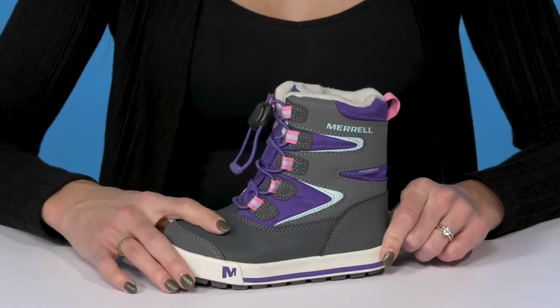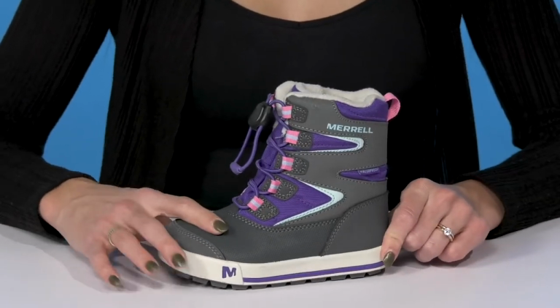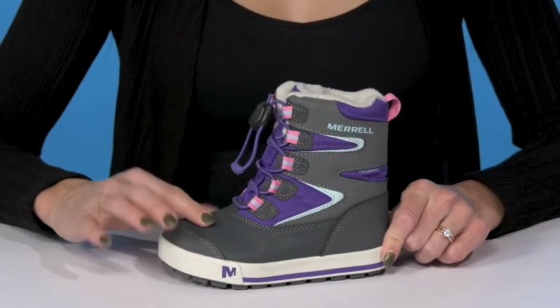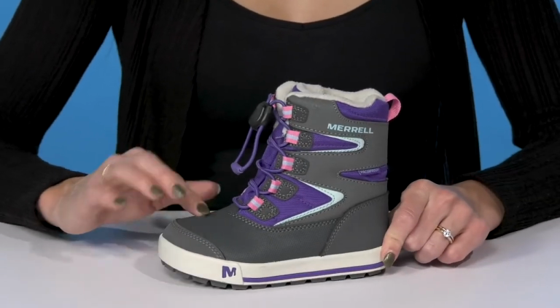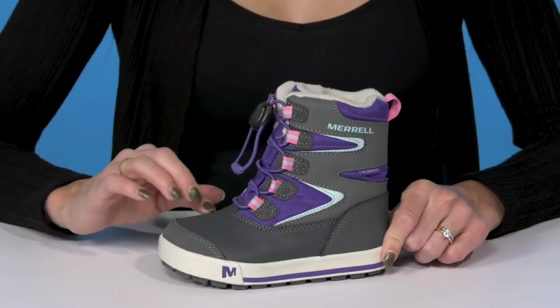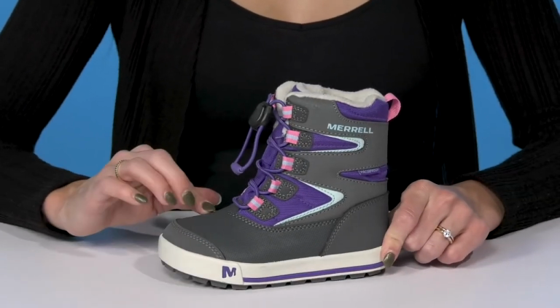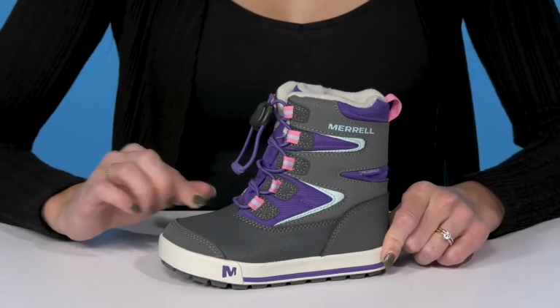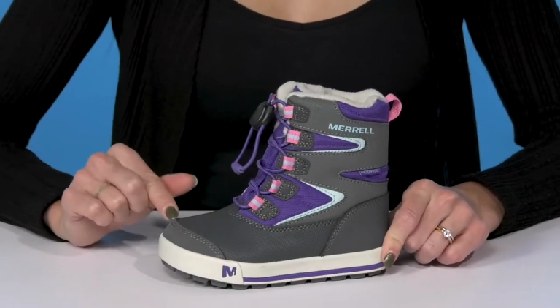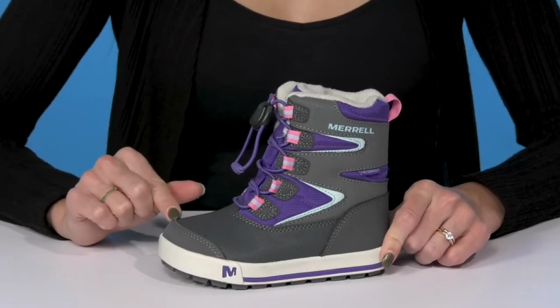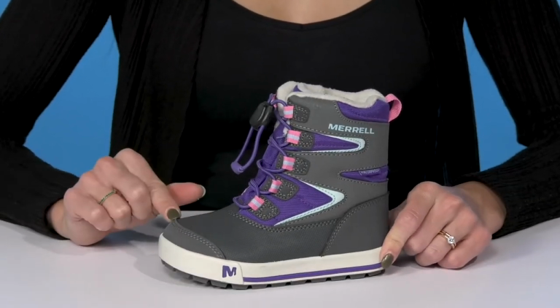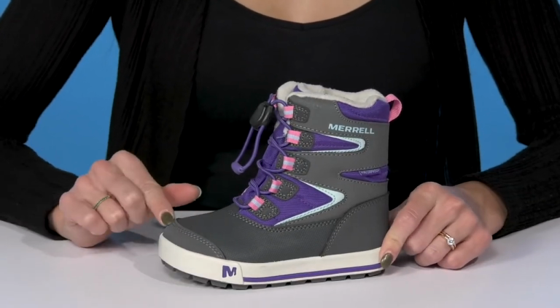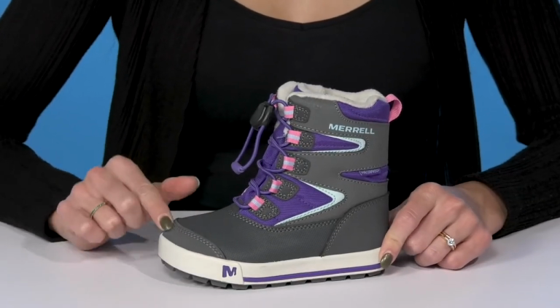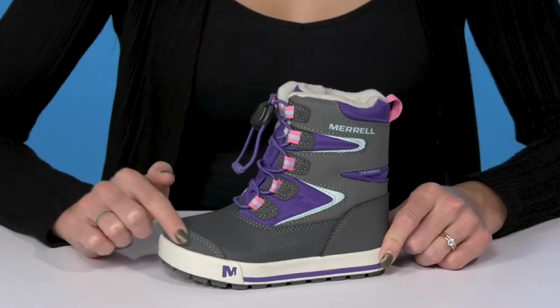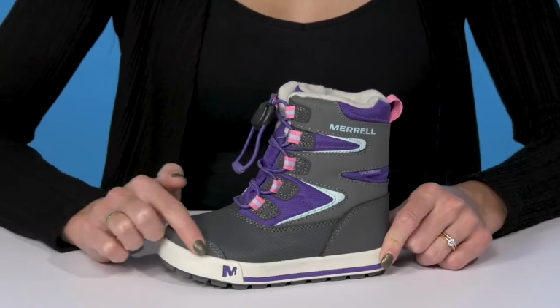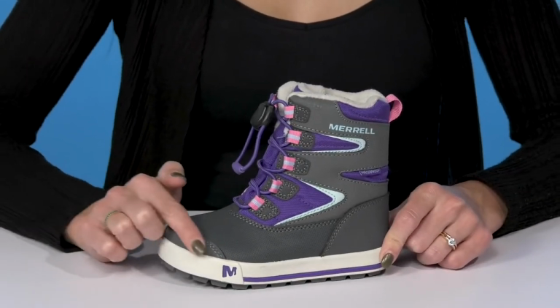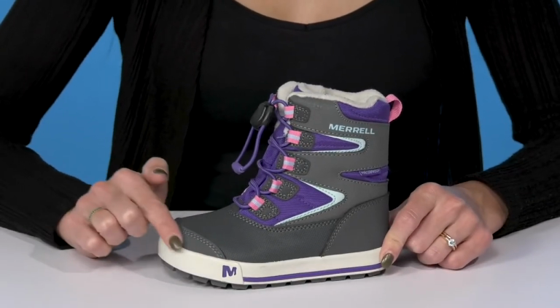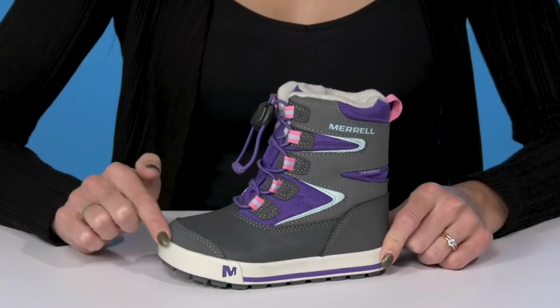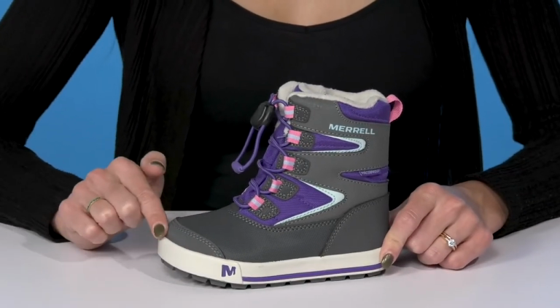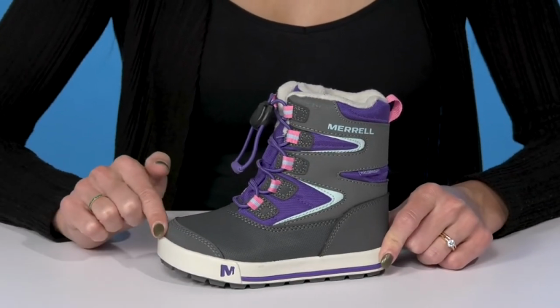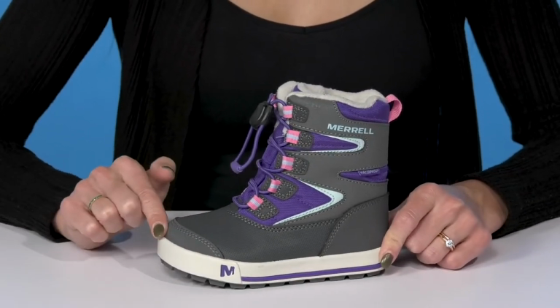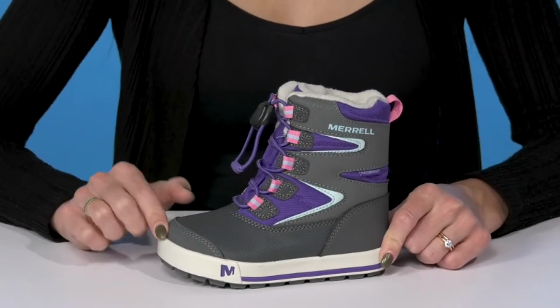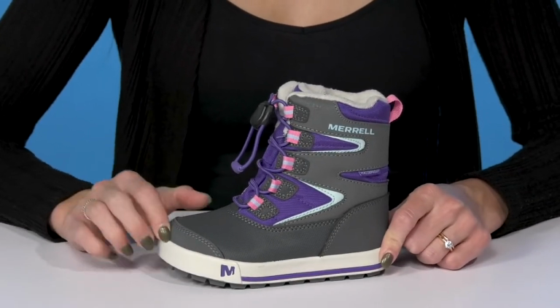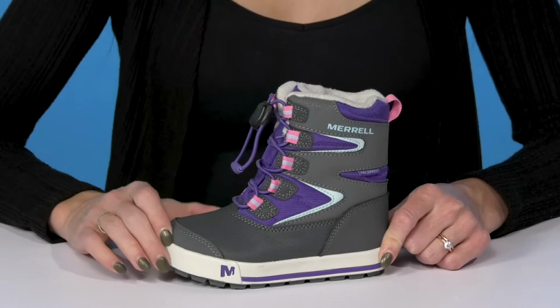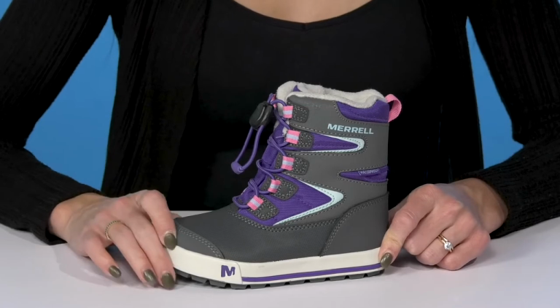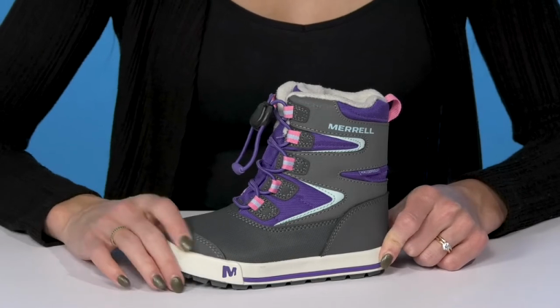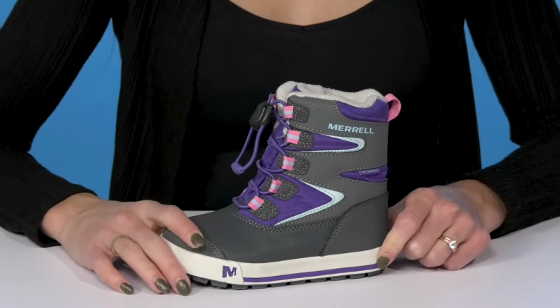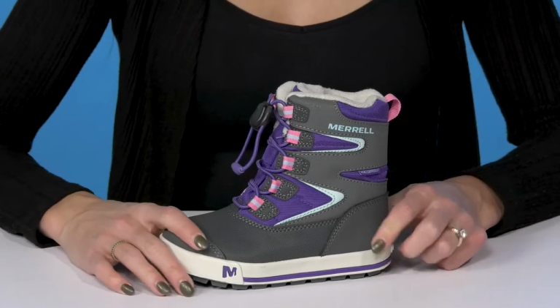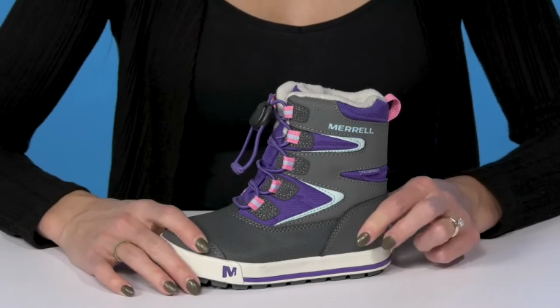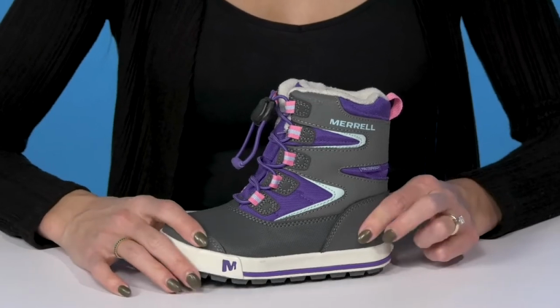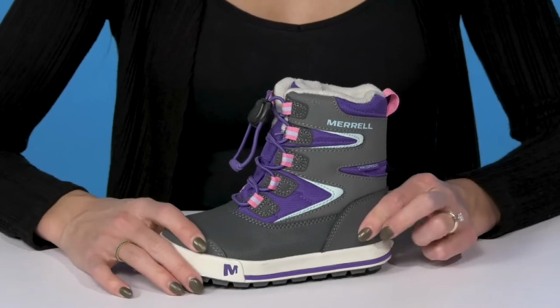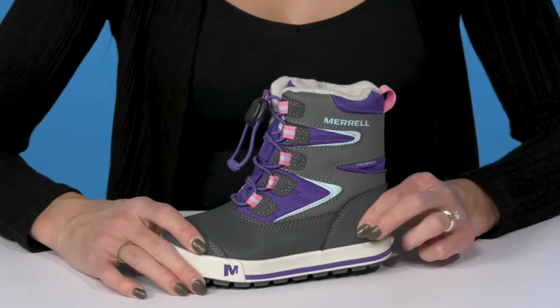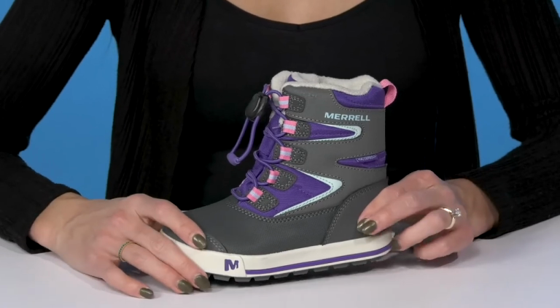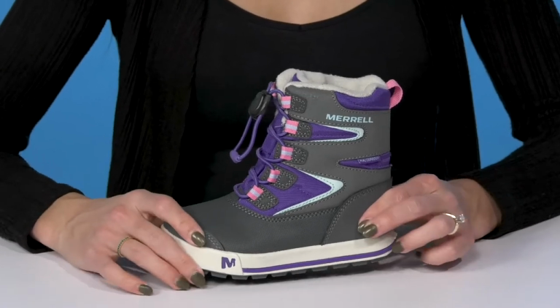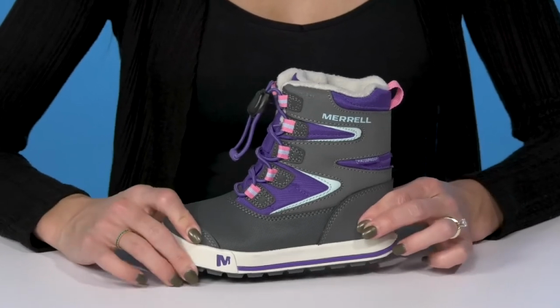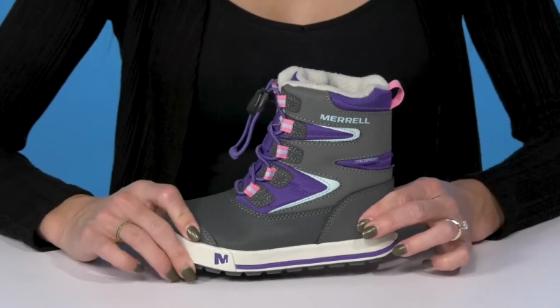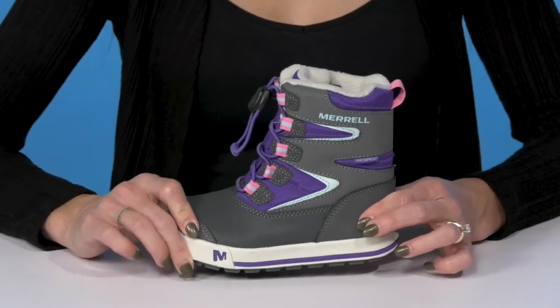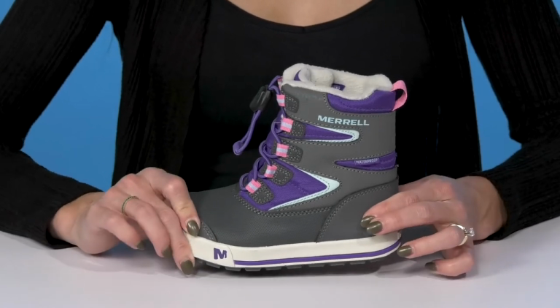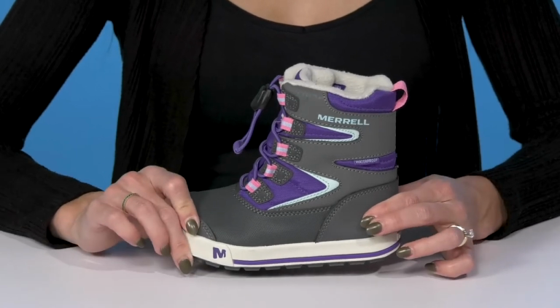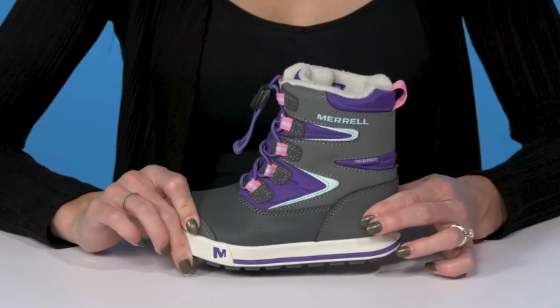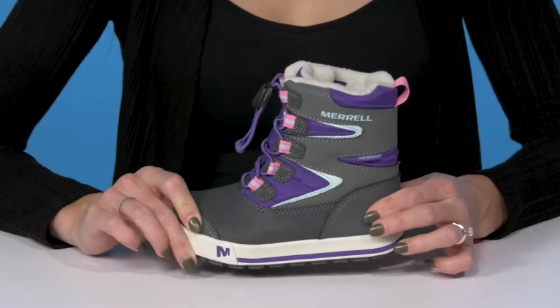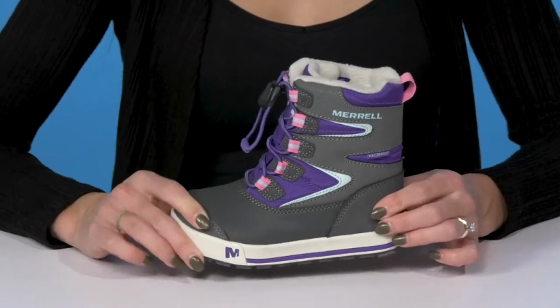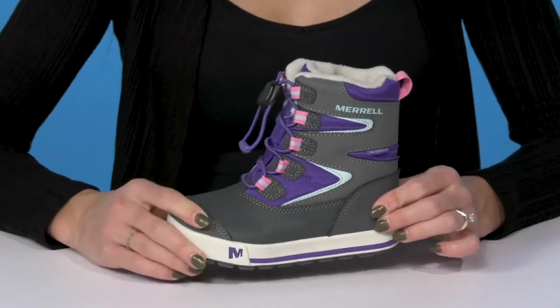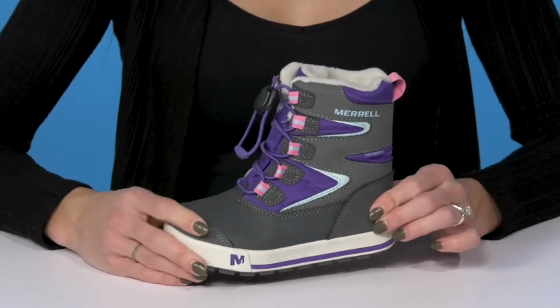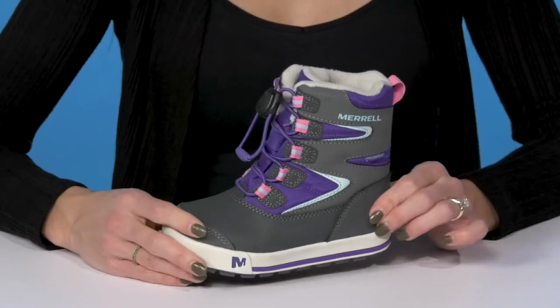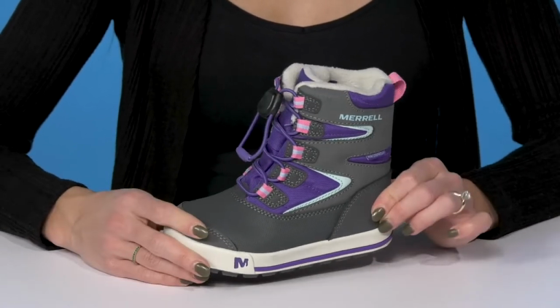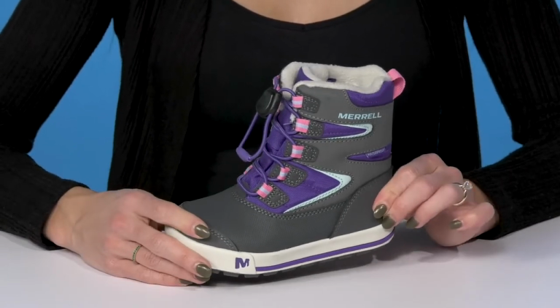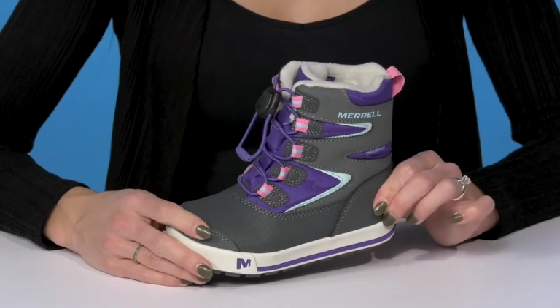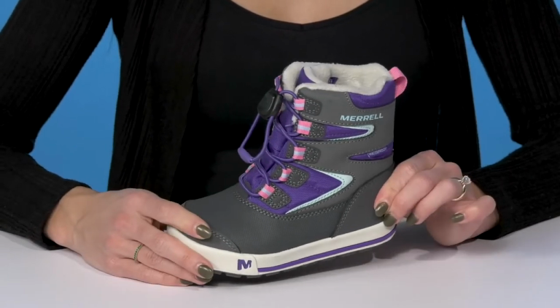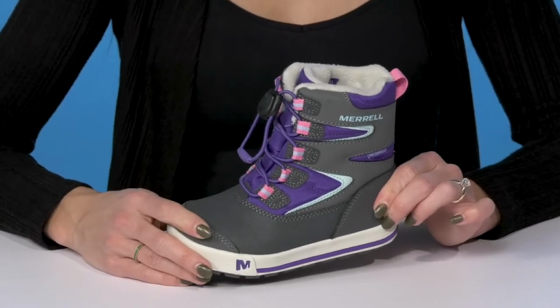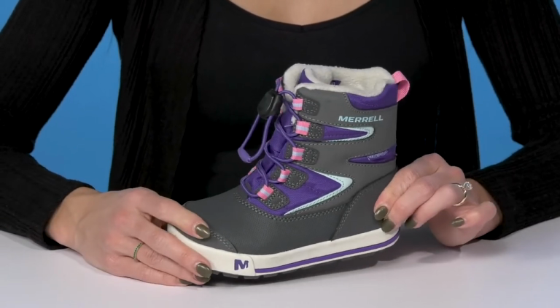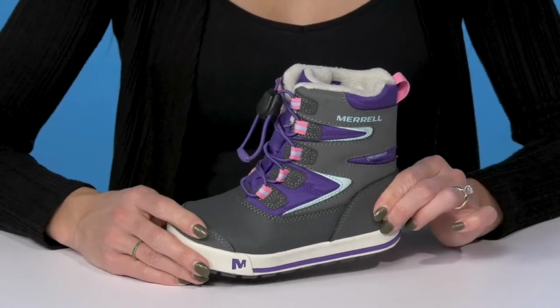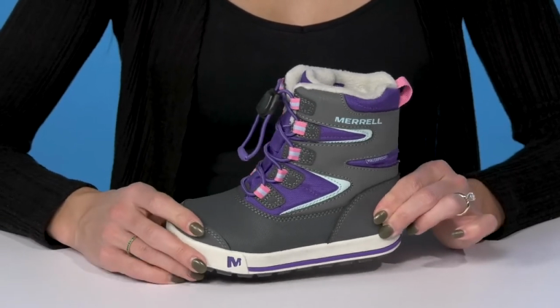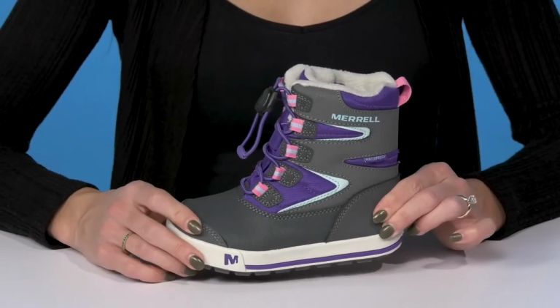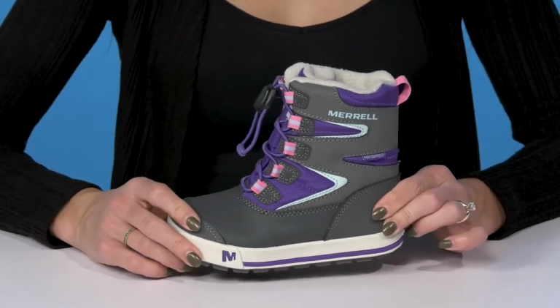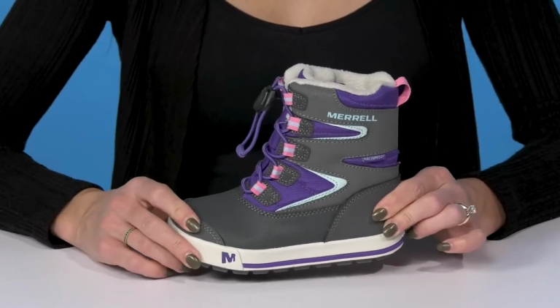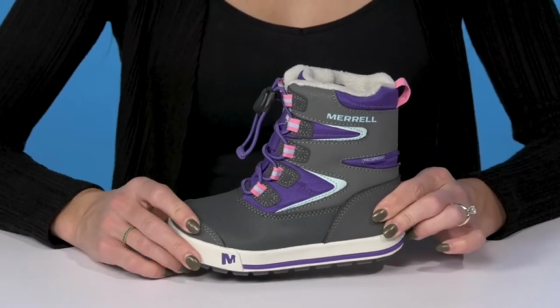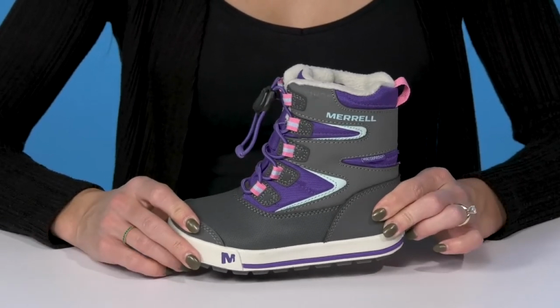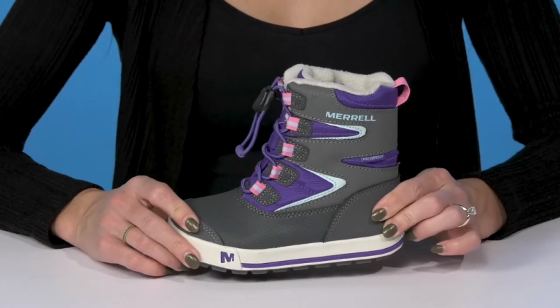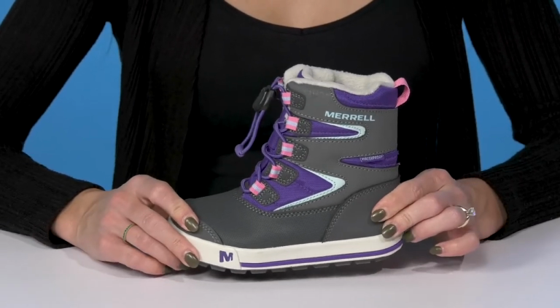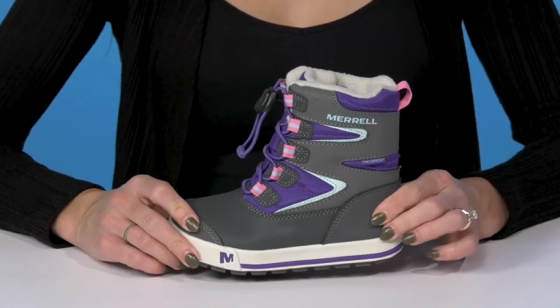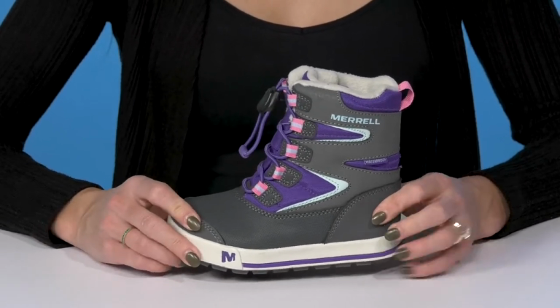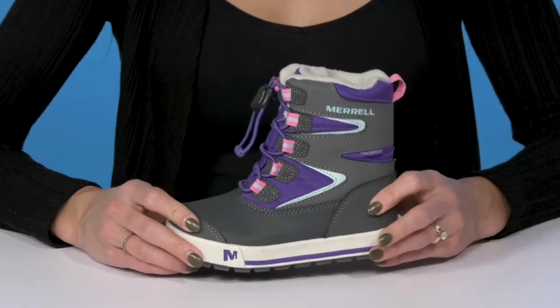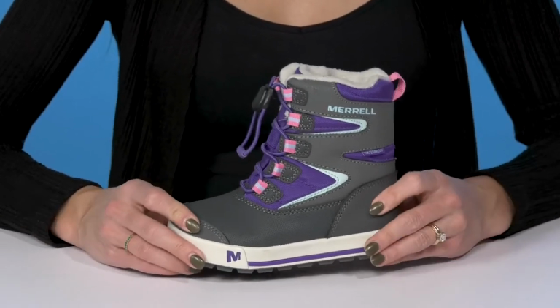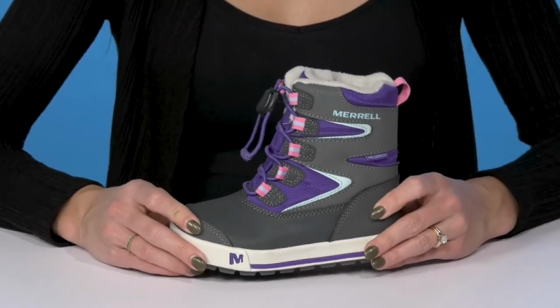They have a textile upper with leather overlays that's going to add a lot of protection to their feet and definitely add some durability as well.